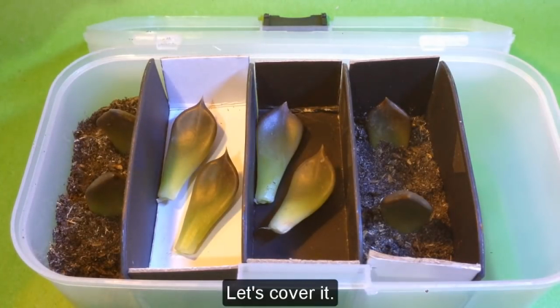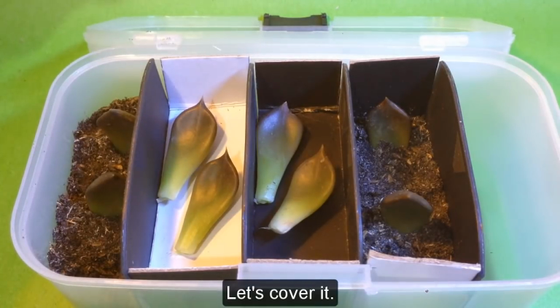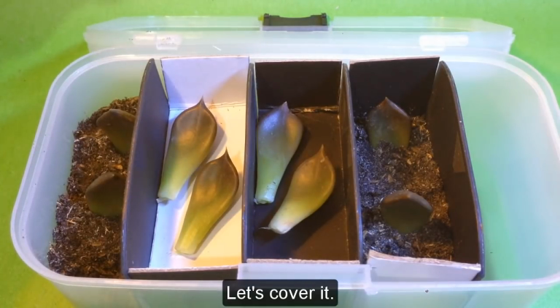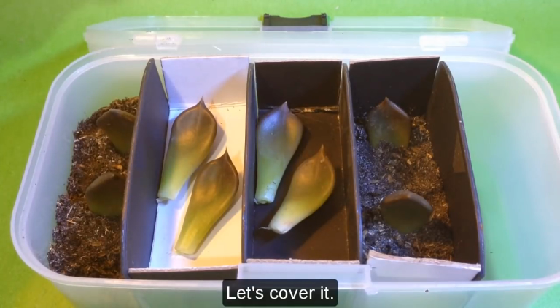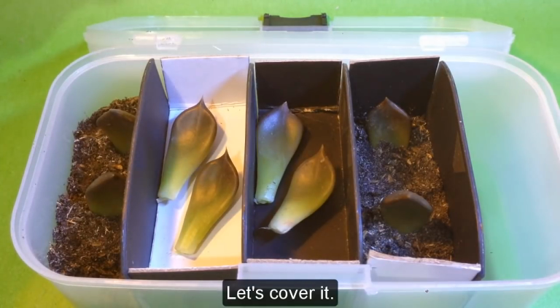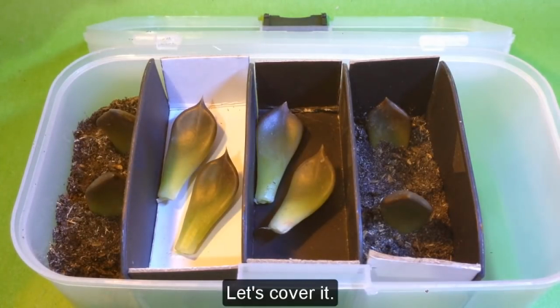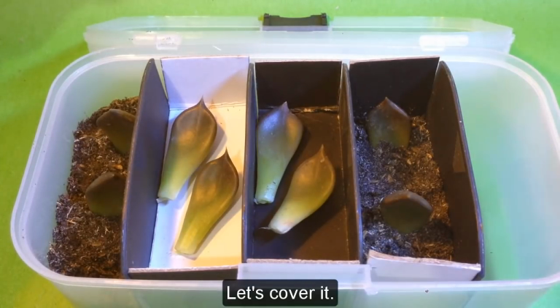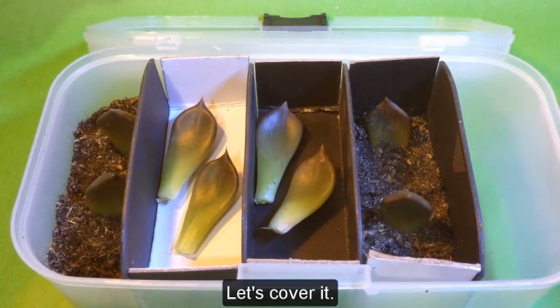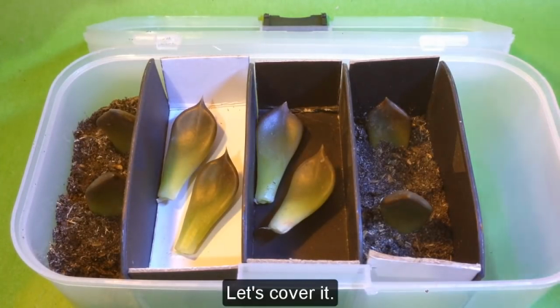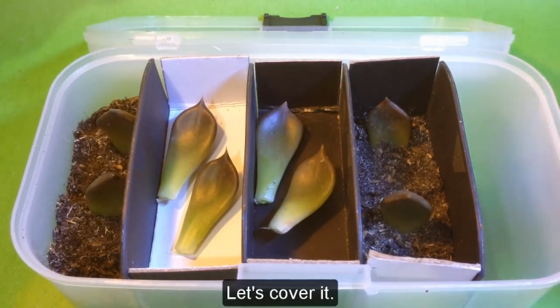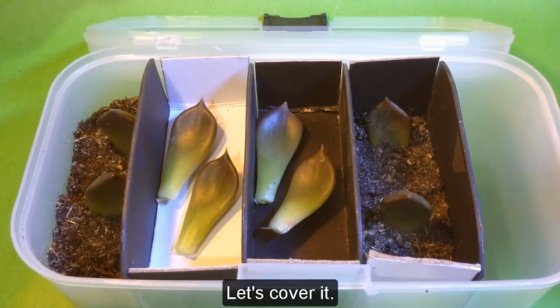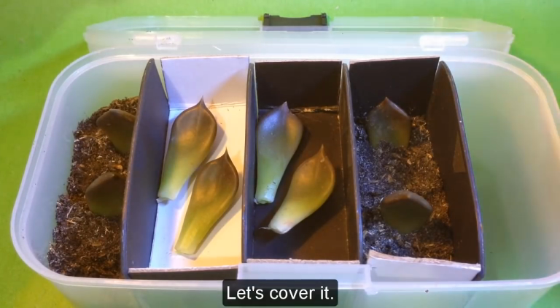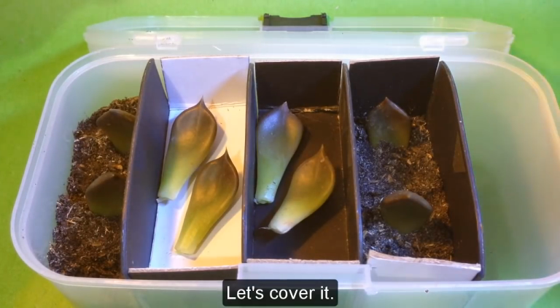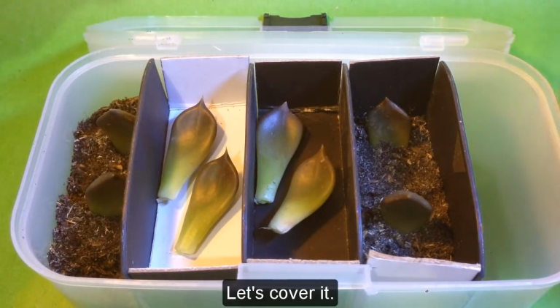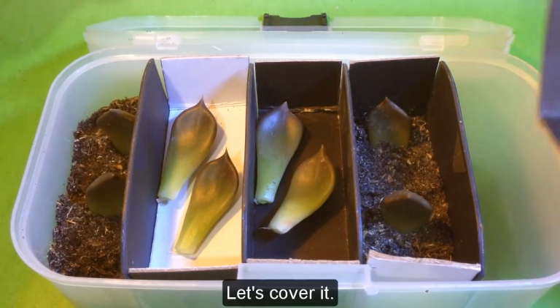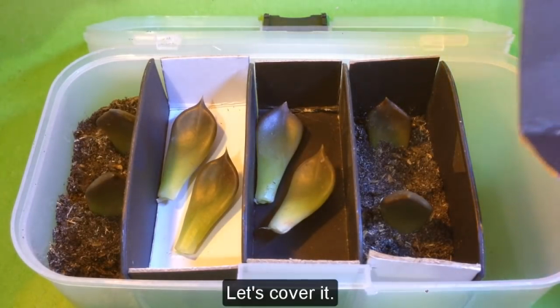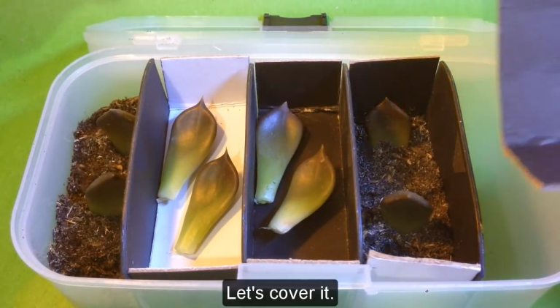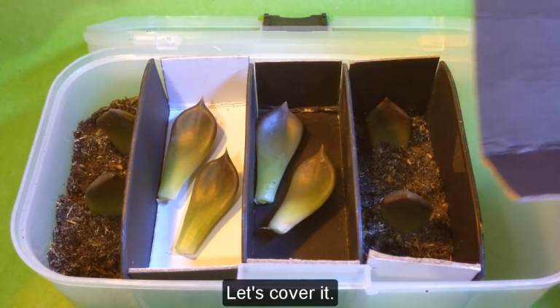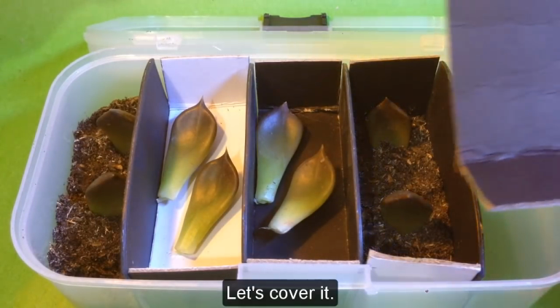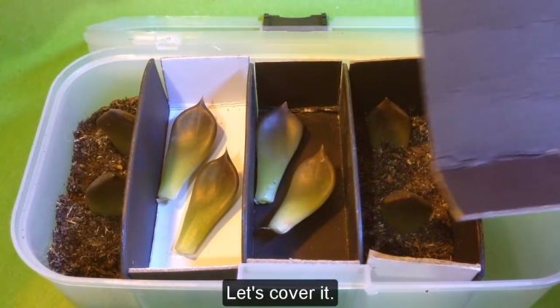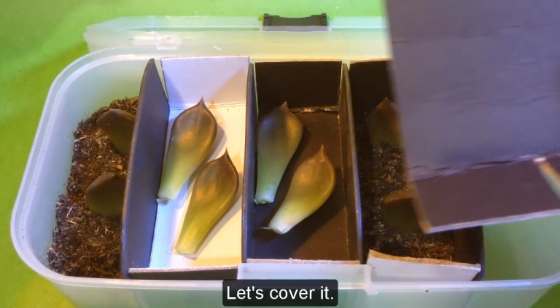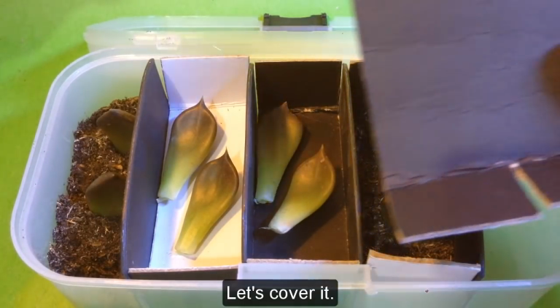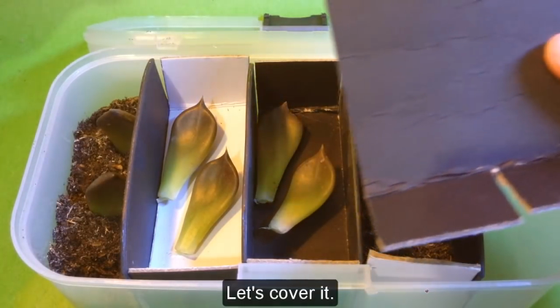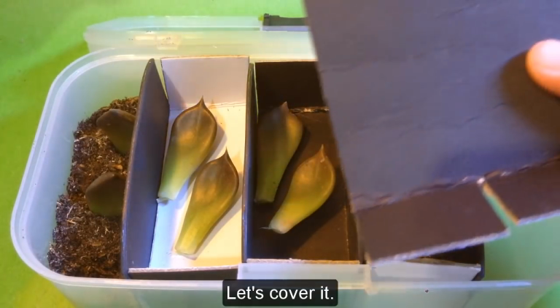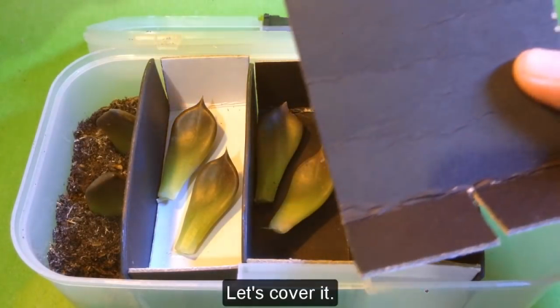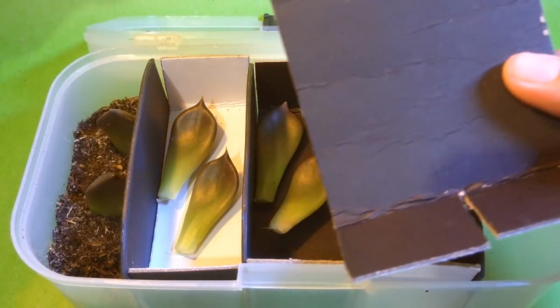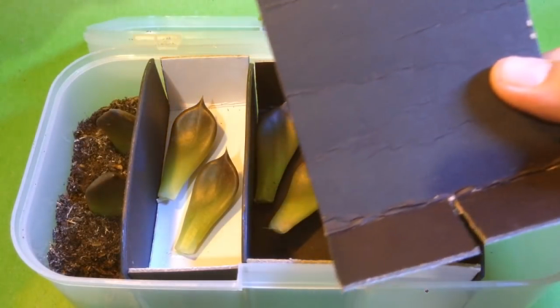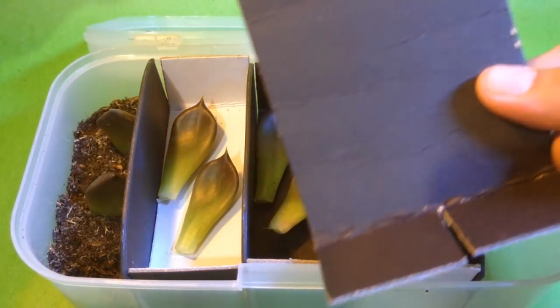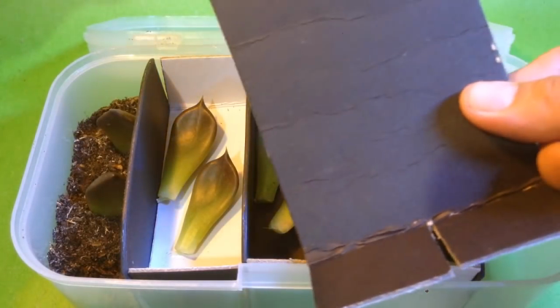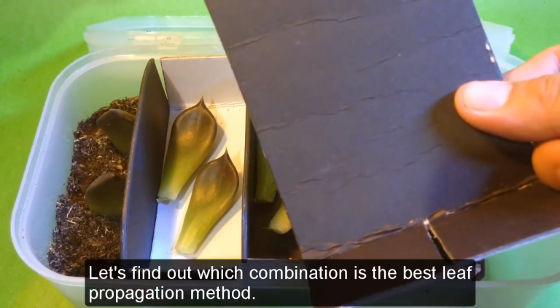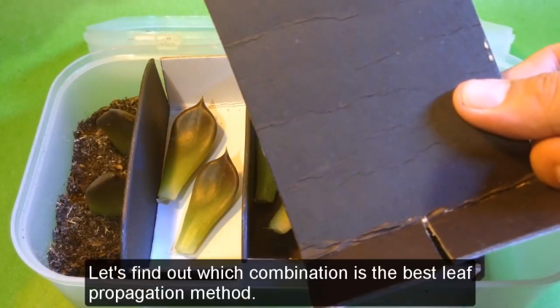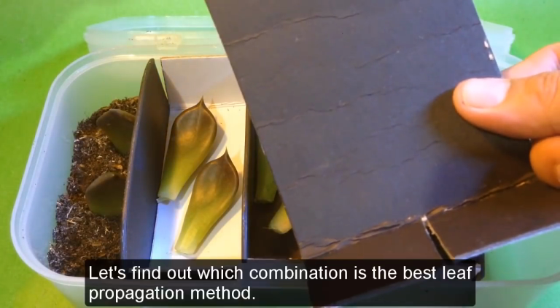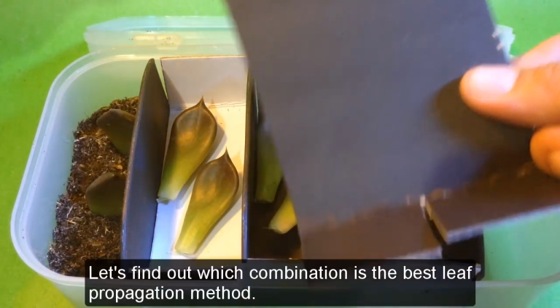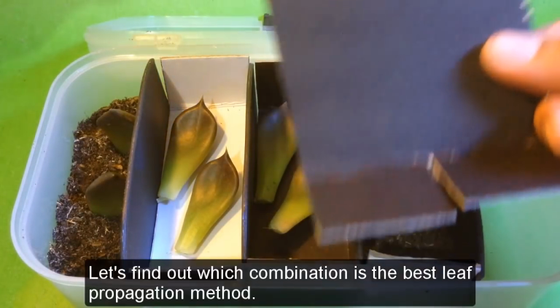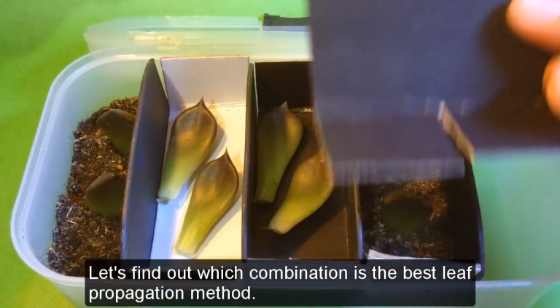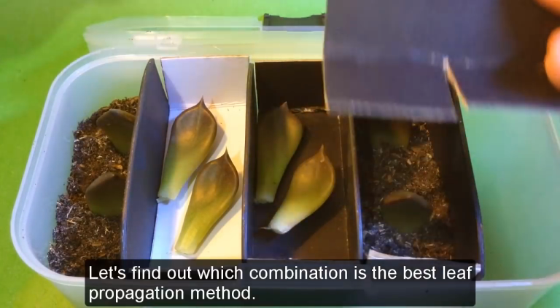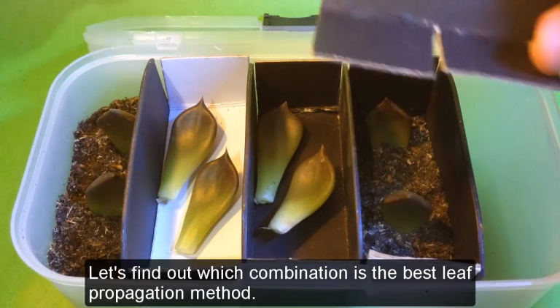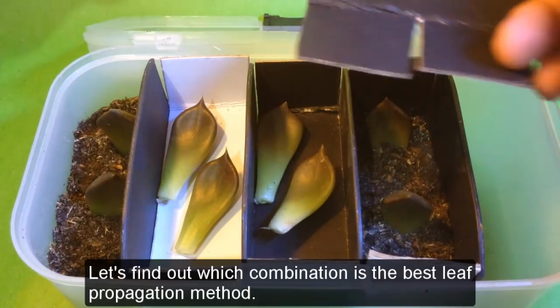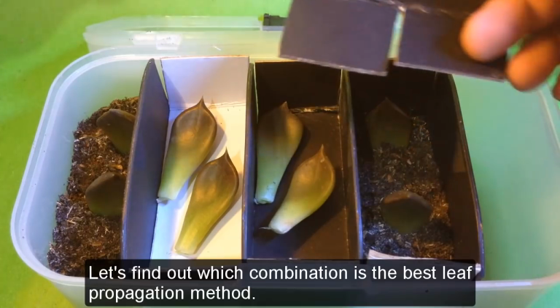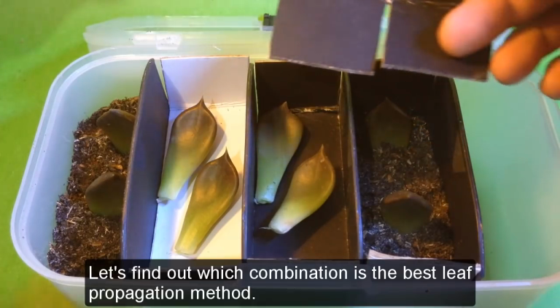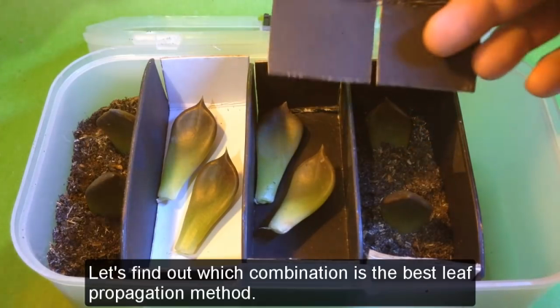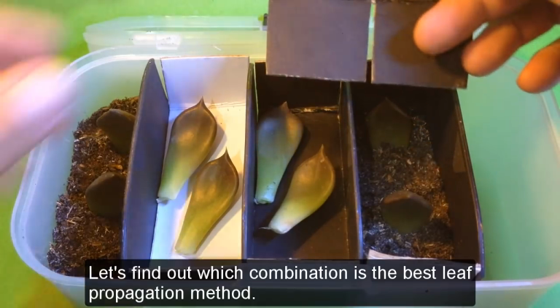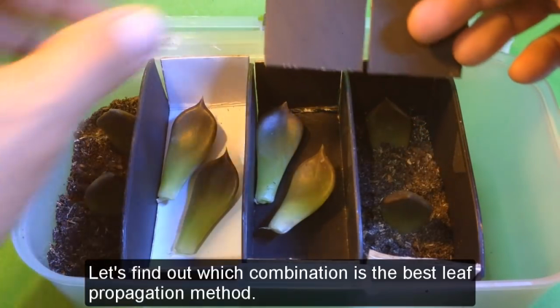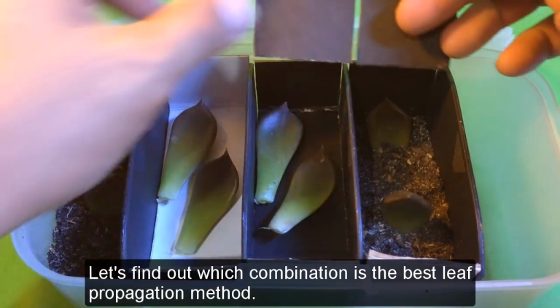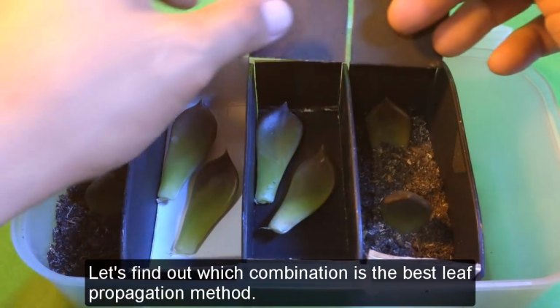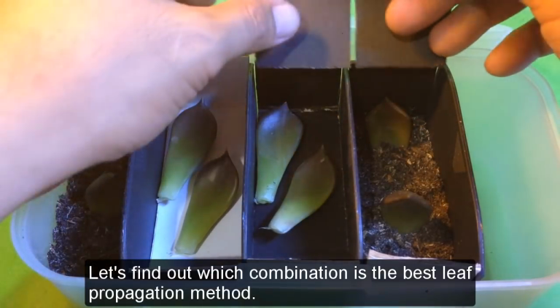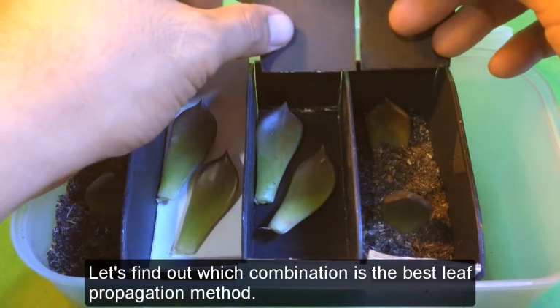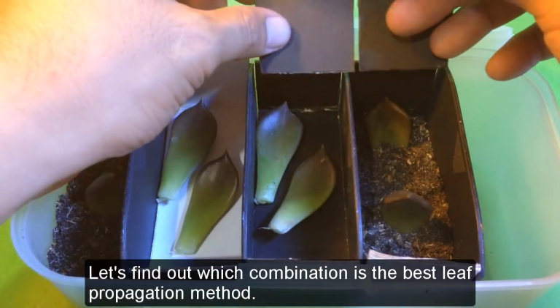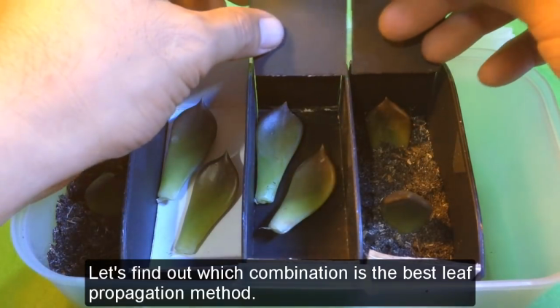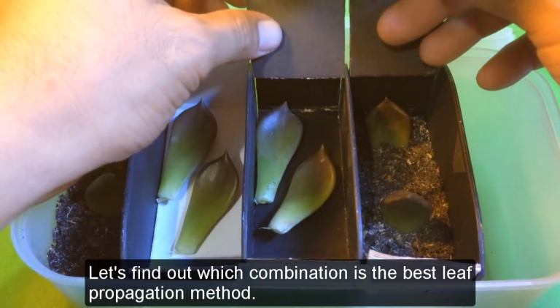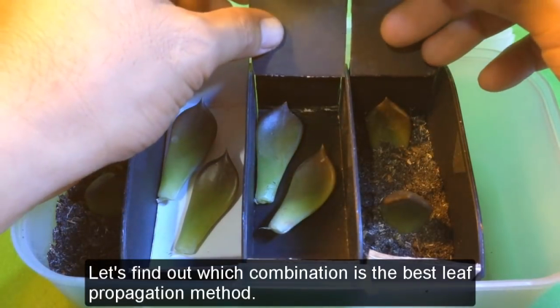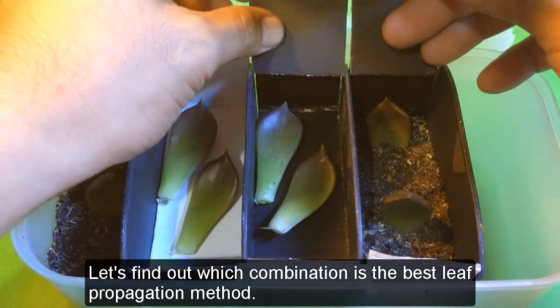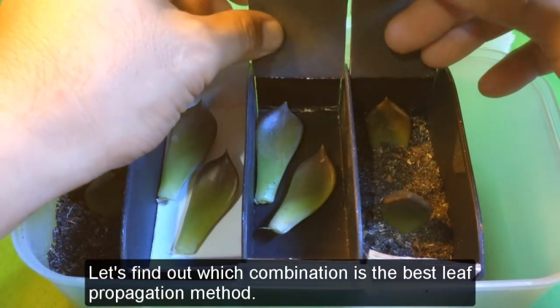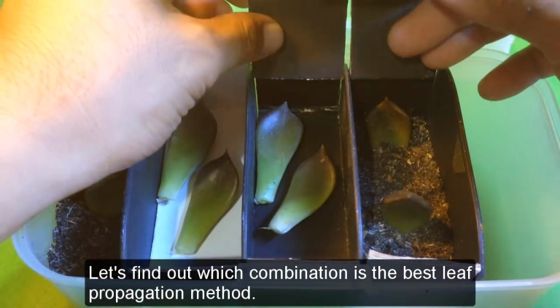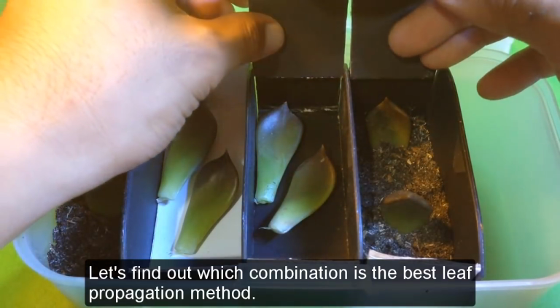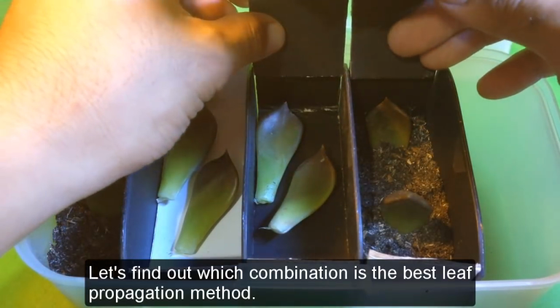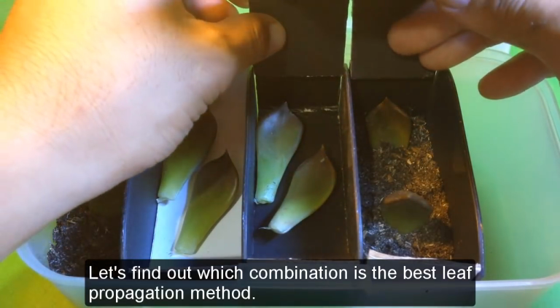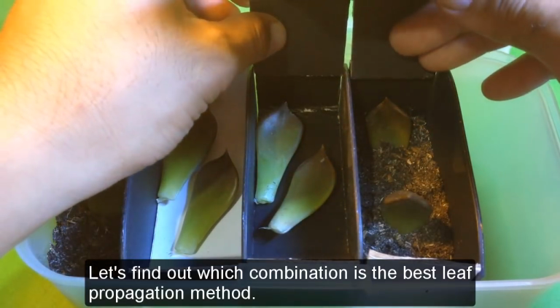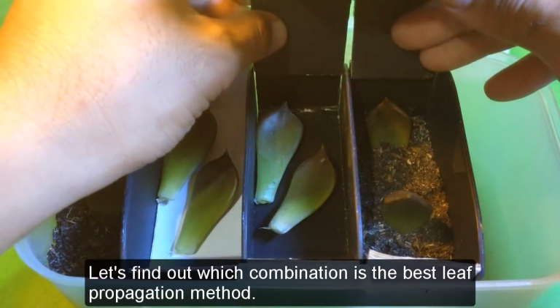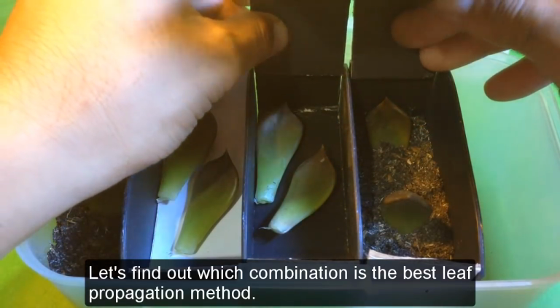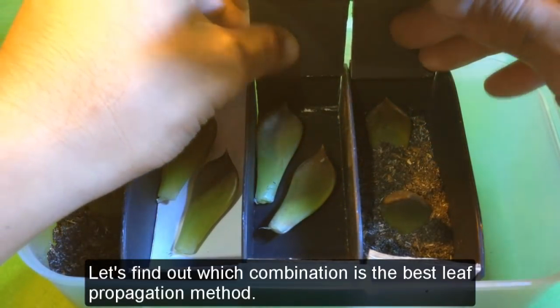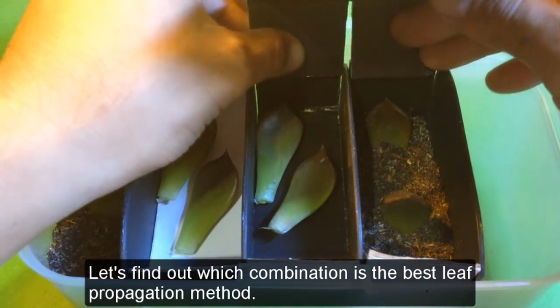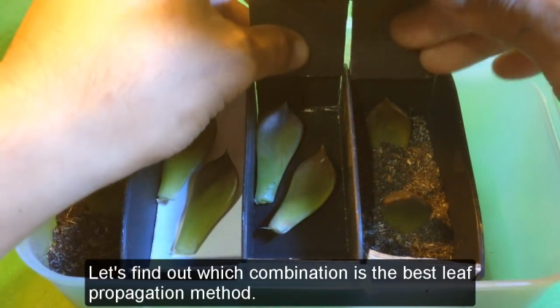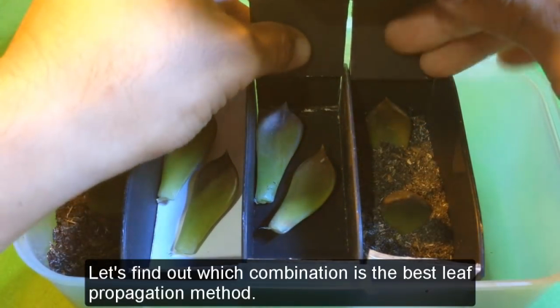Let's cover it. Let's find out which combination is the best leaf propagation method.